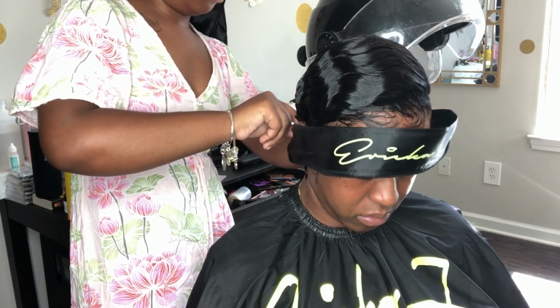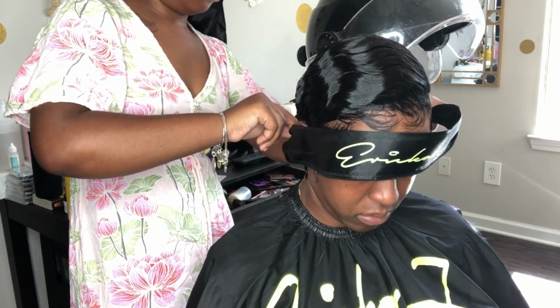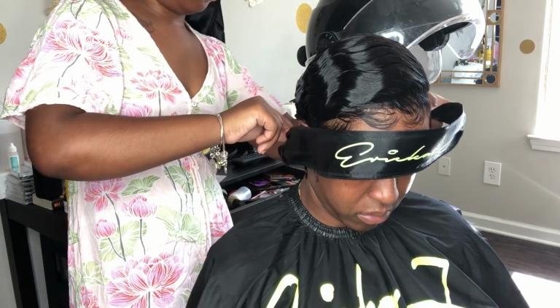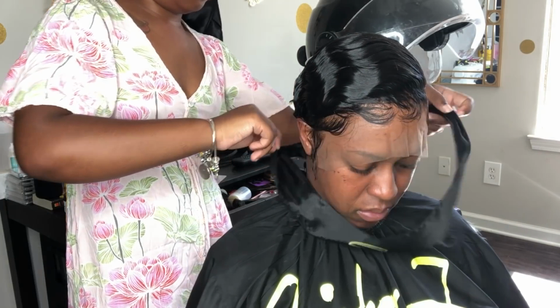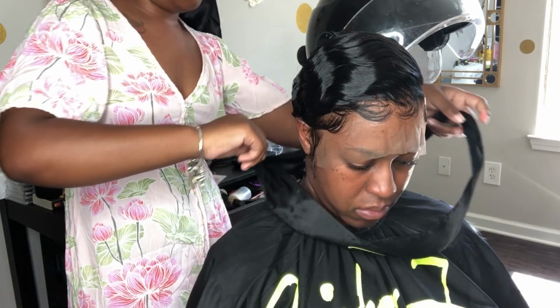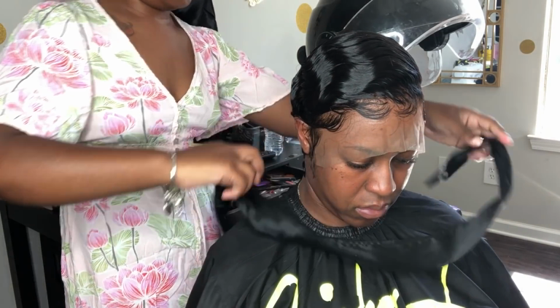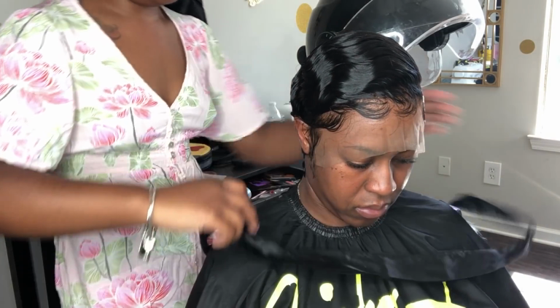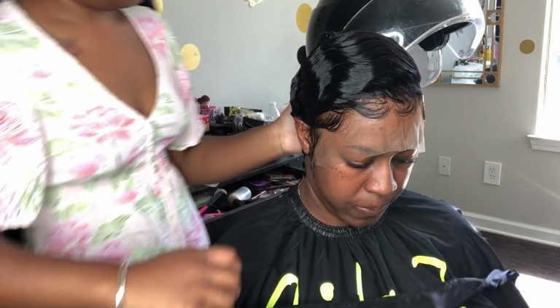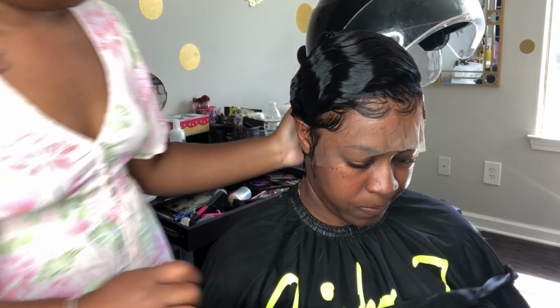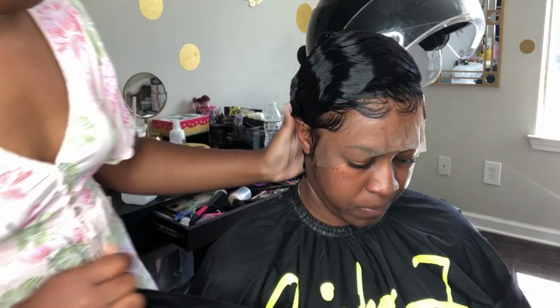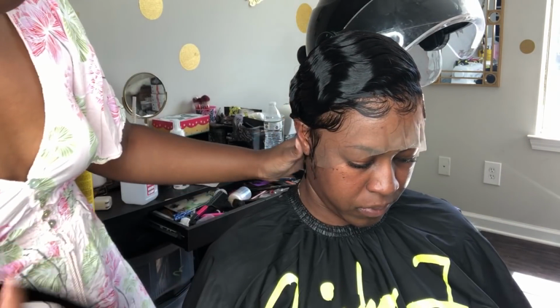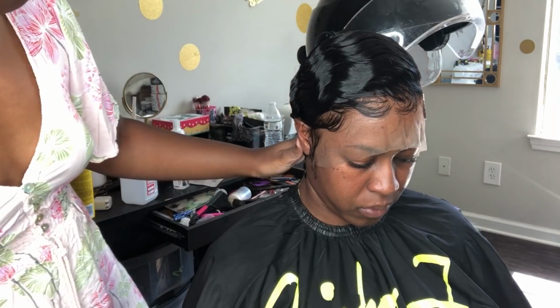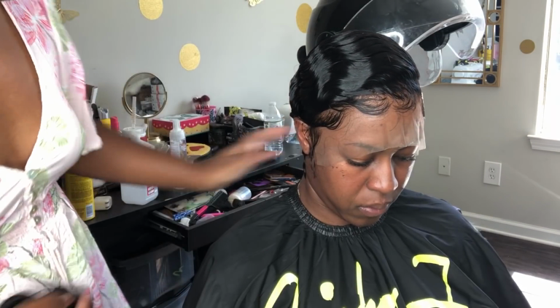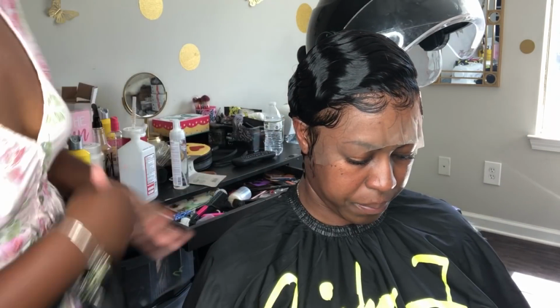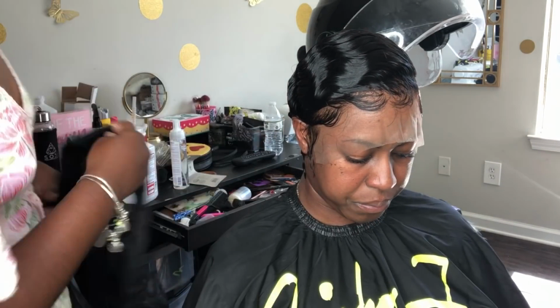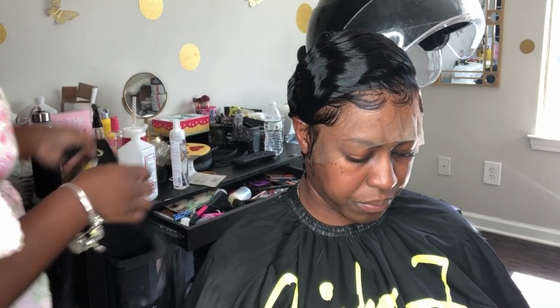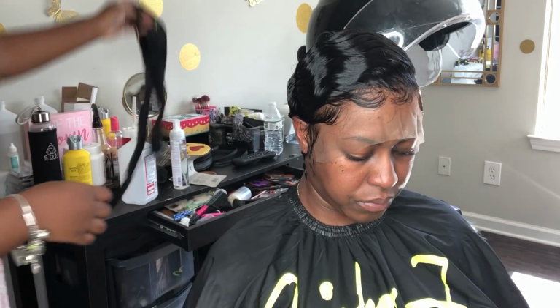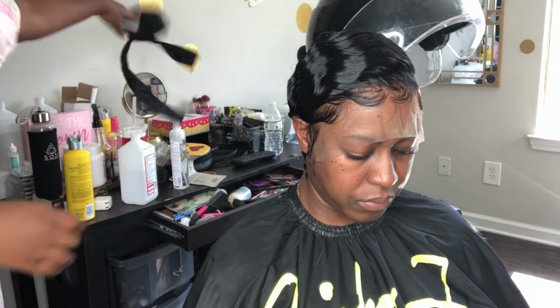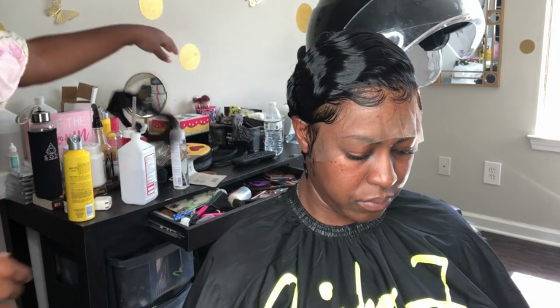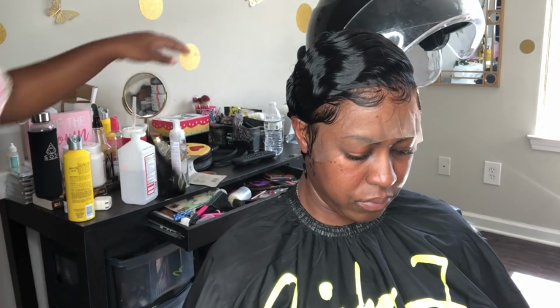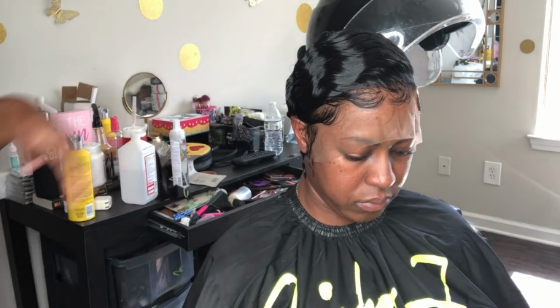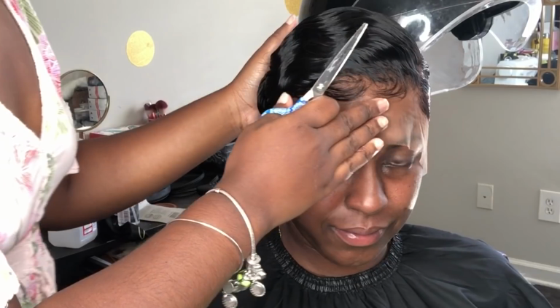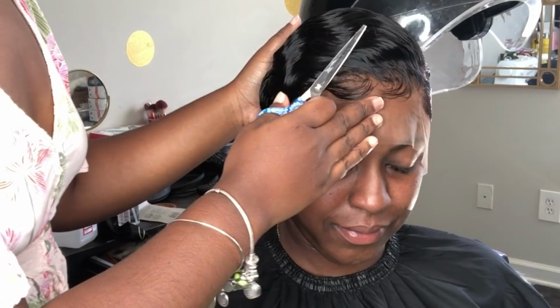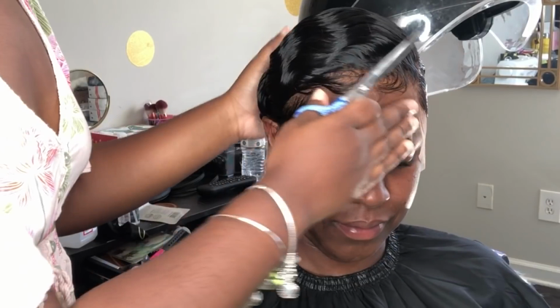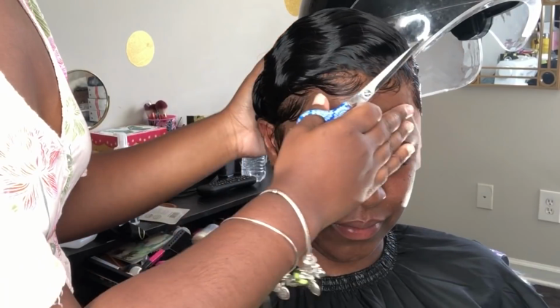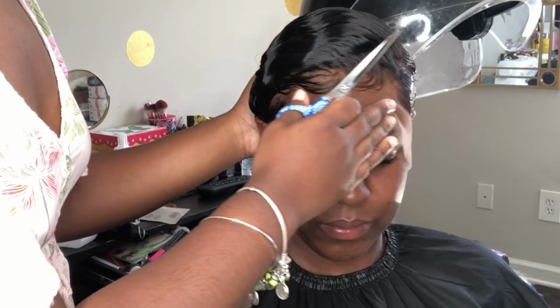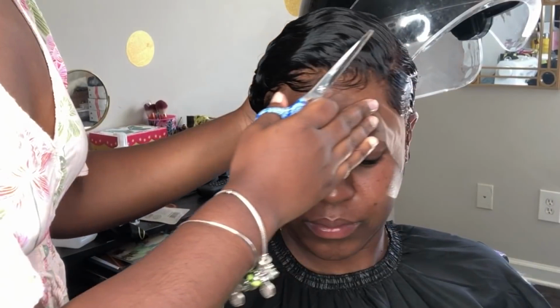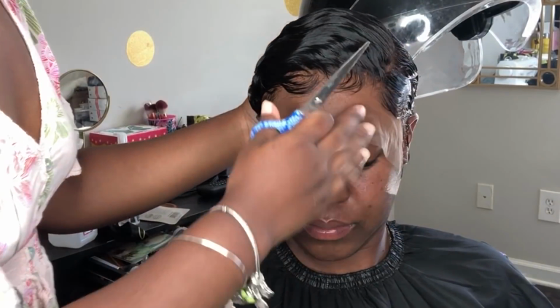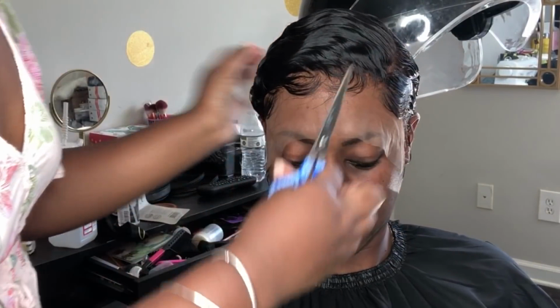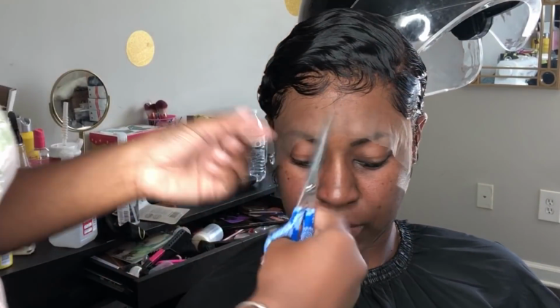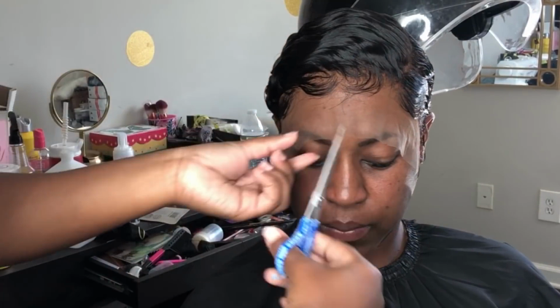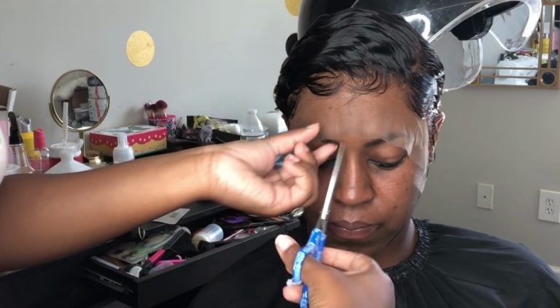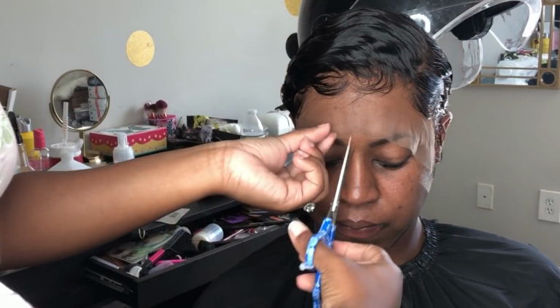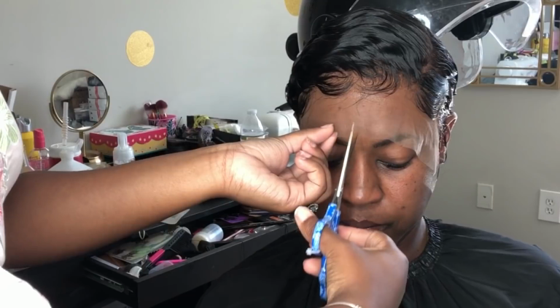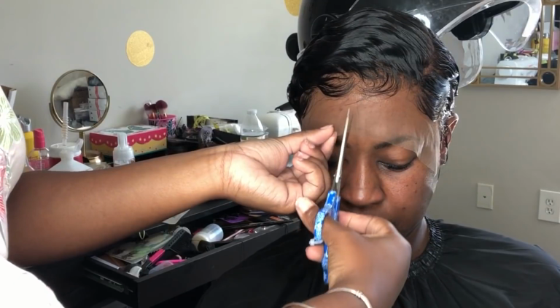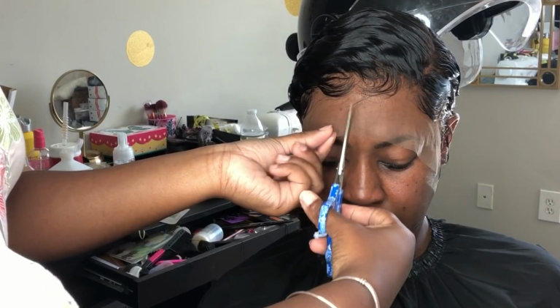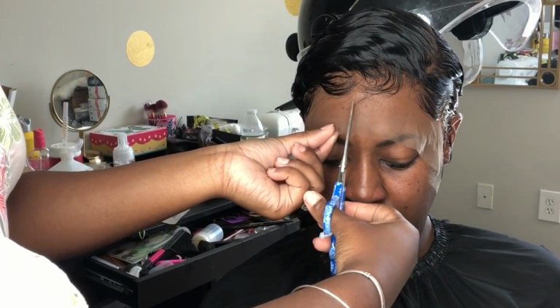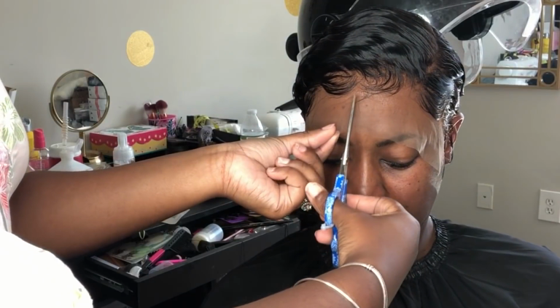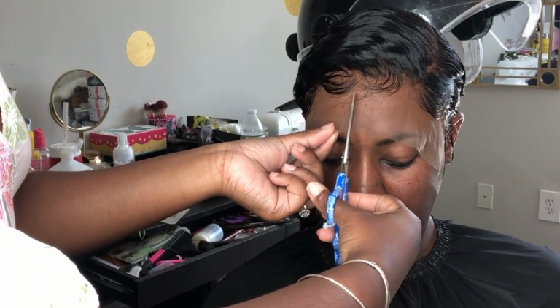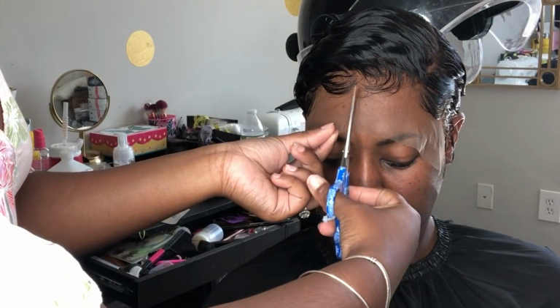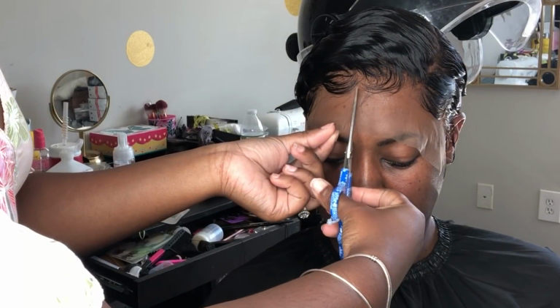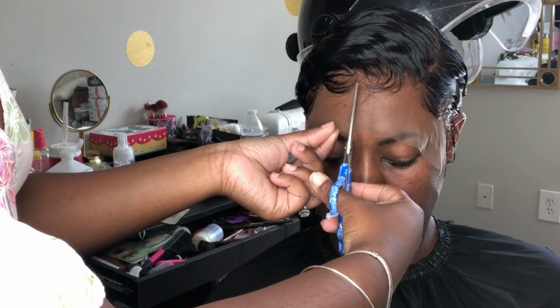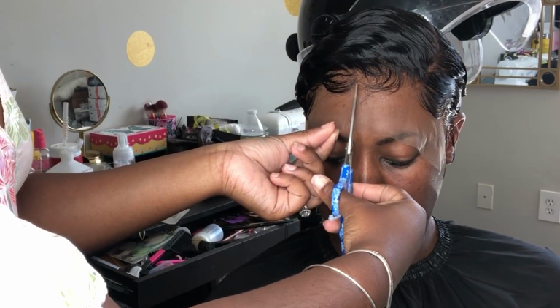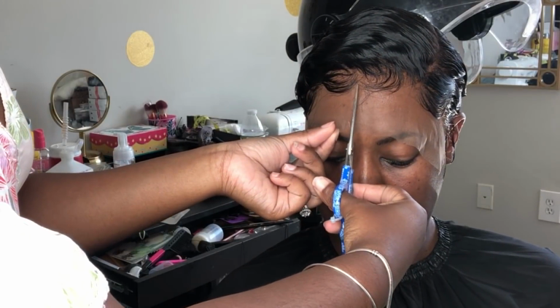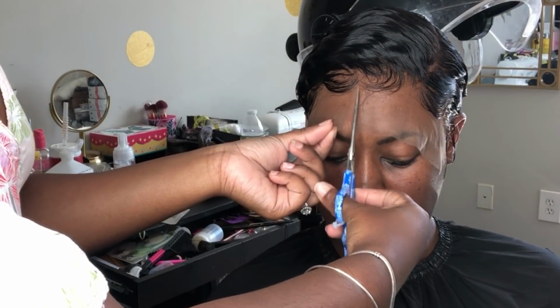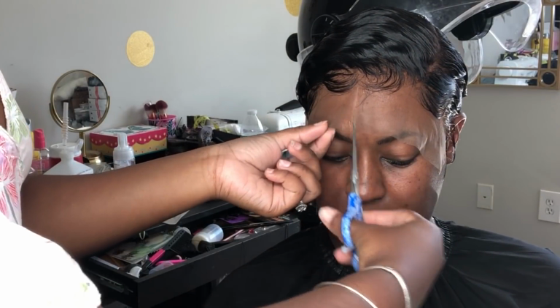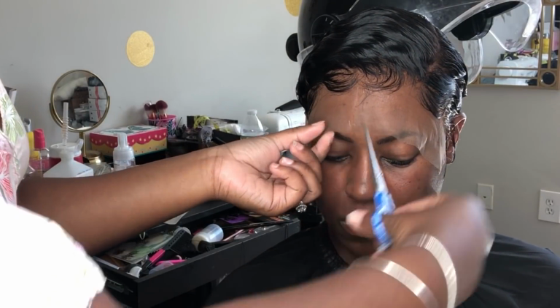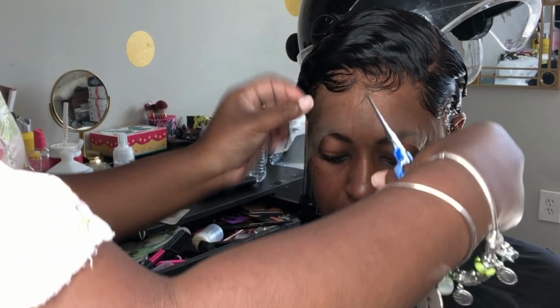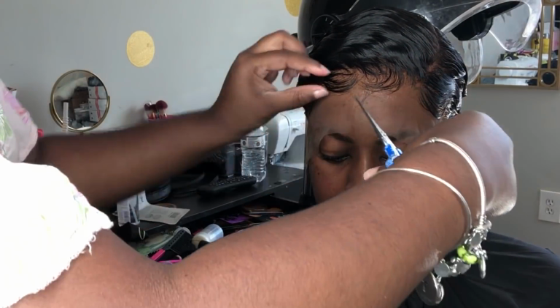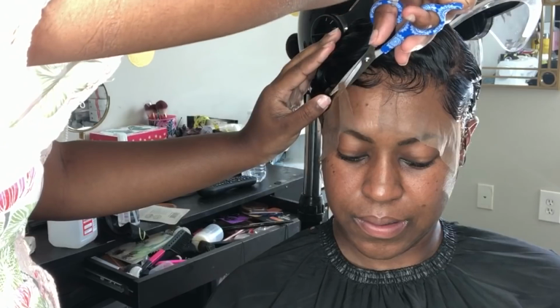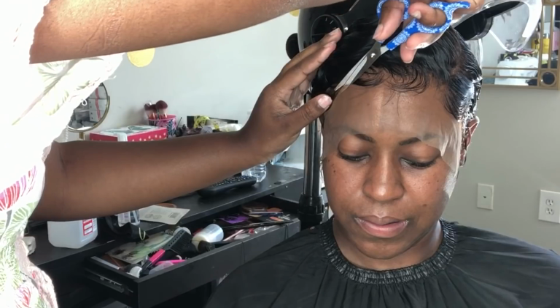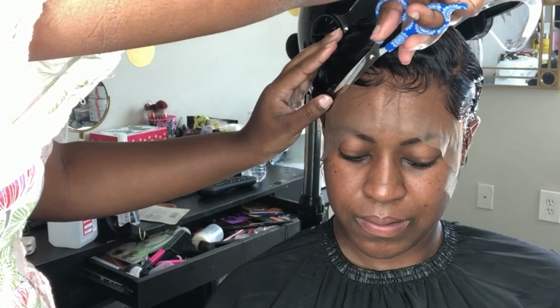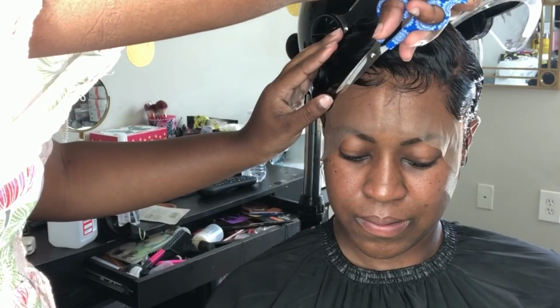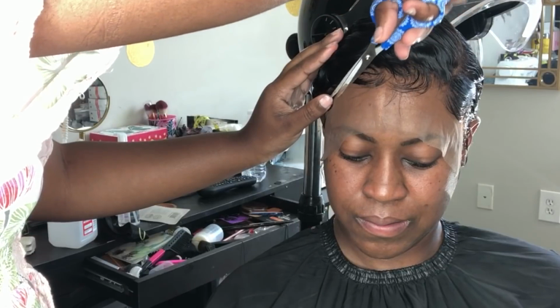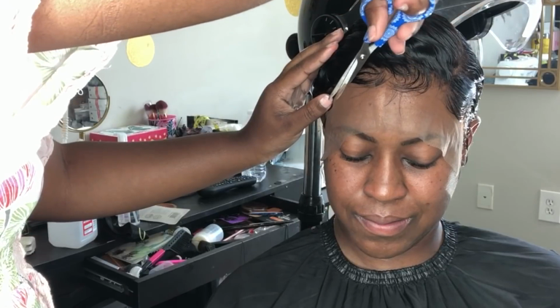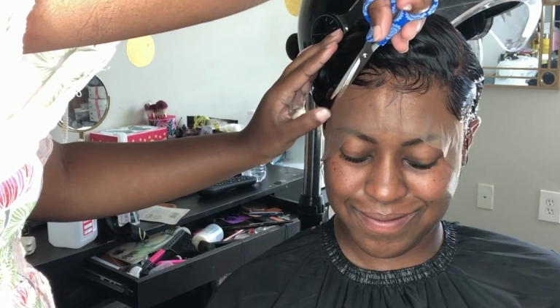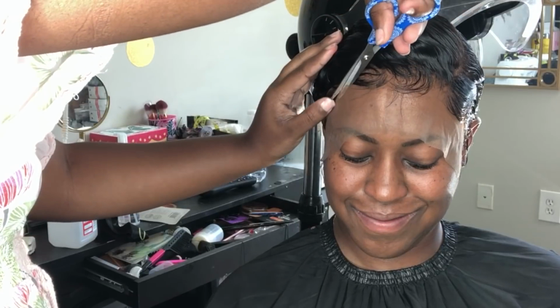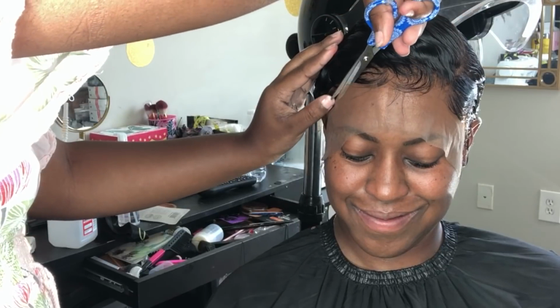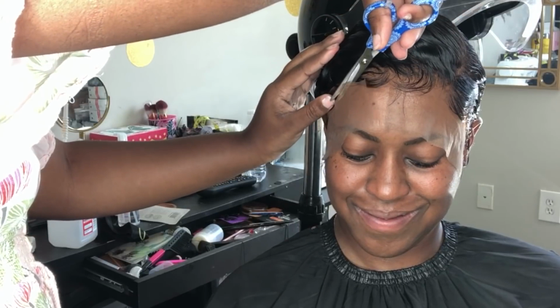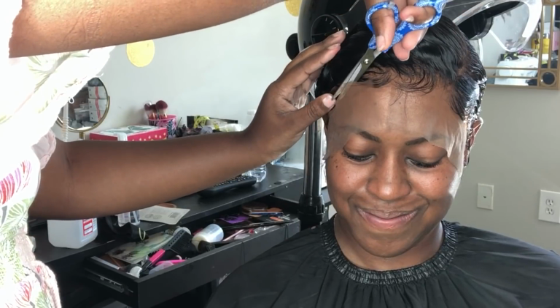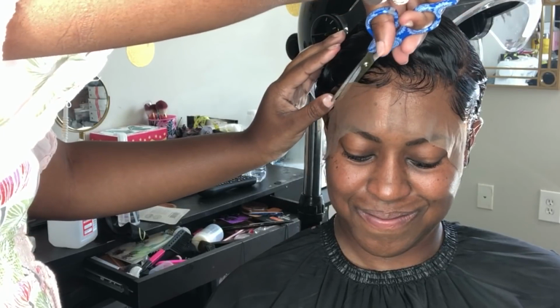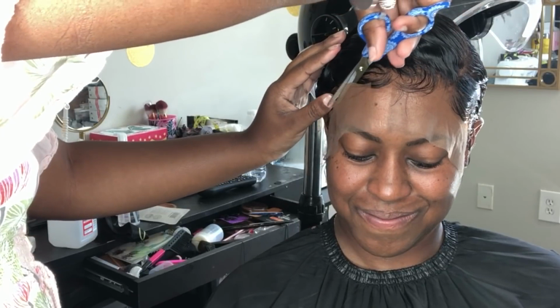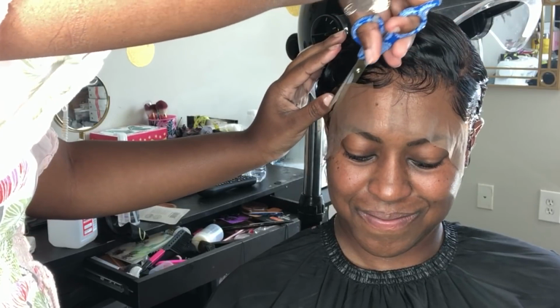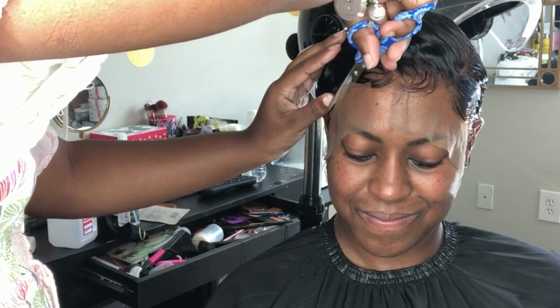Once you take the head wrap off, it'll be completely laid, and after that you're going to go in and cut the lace off.